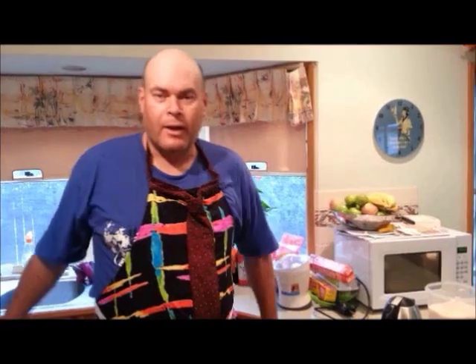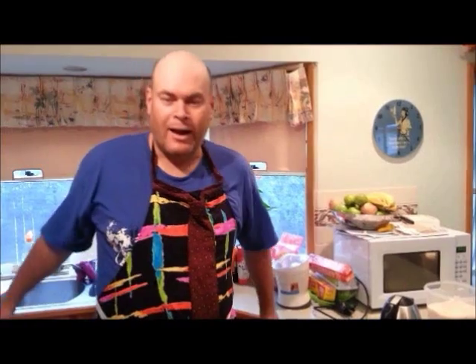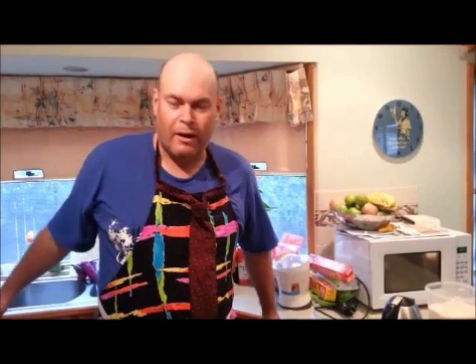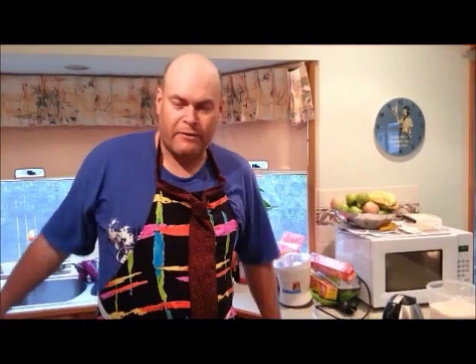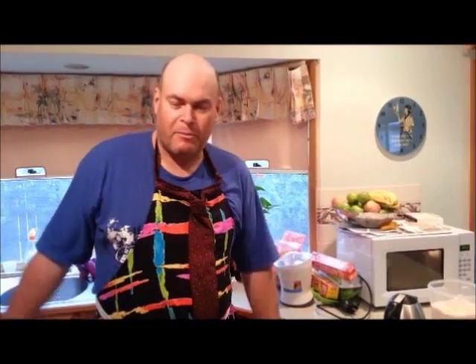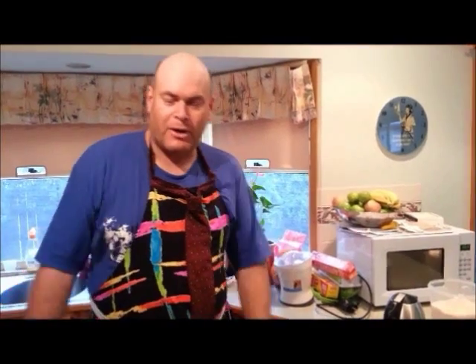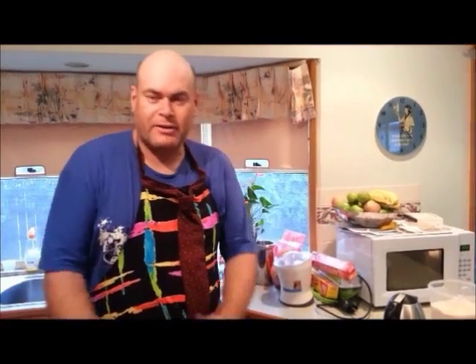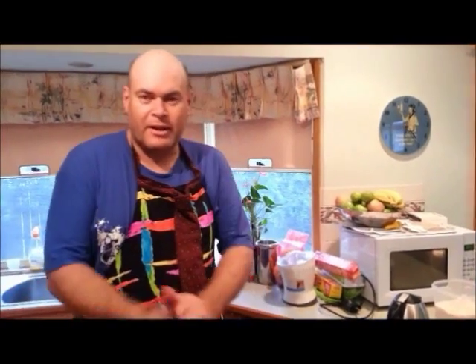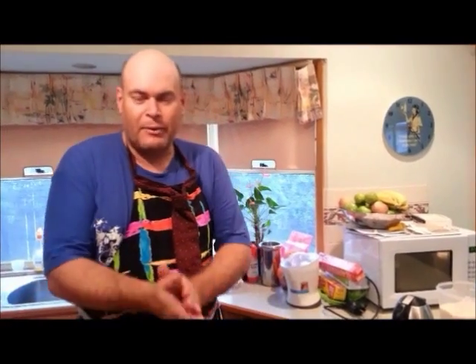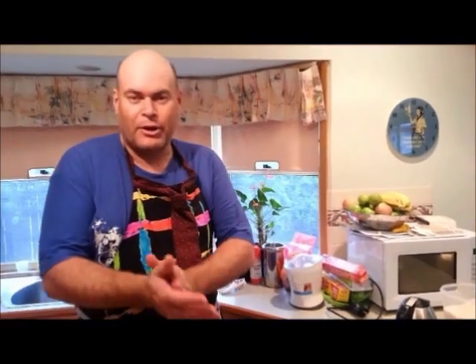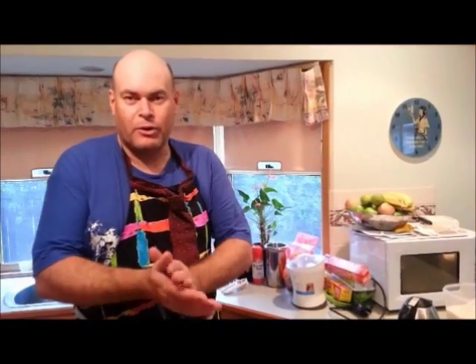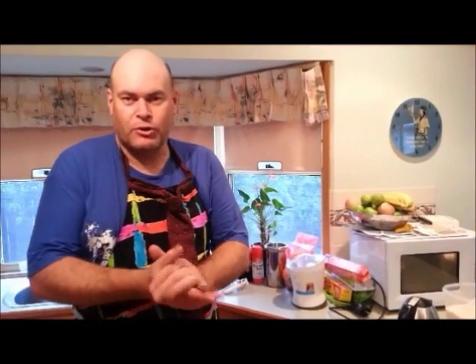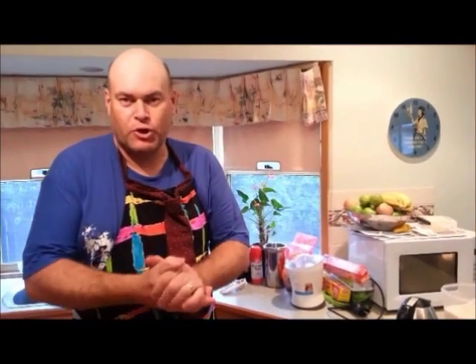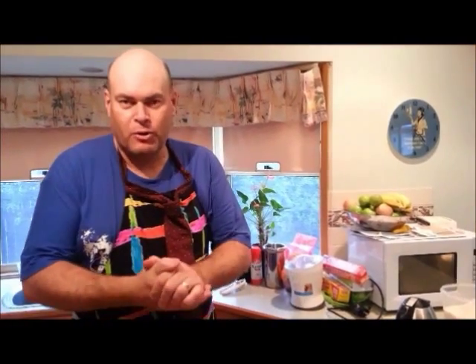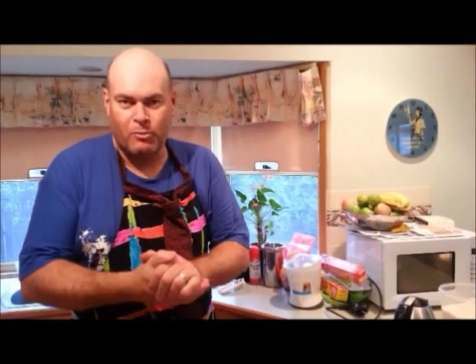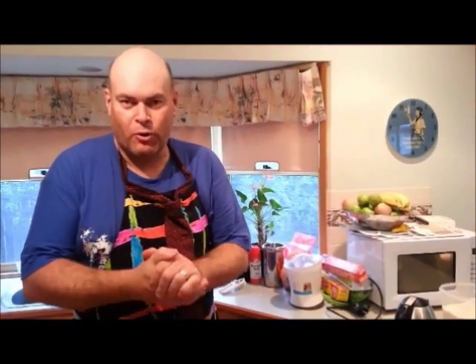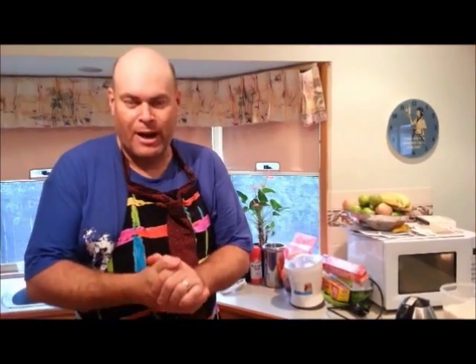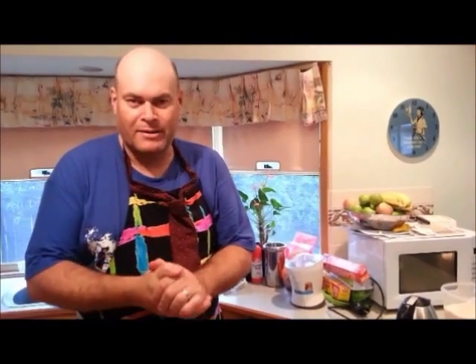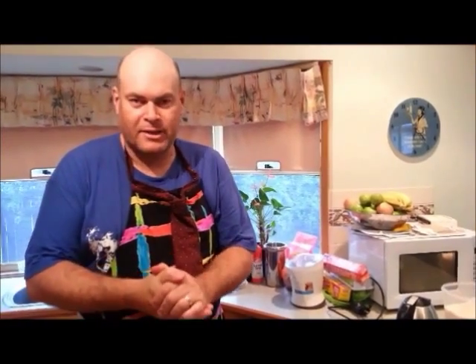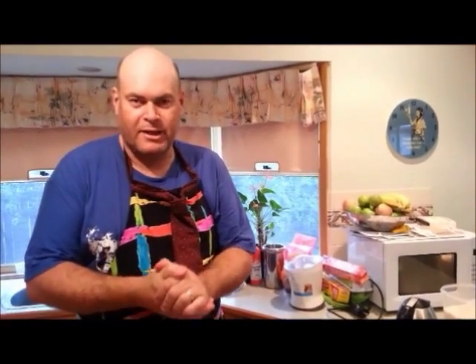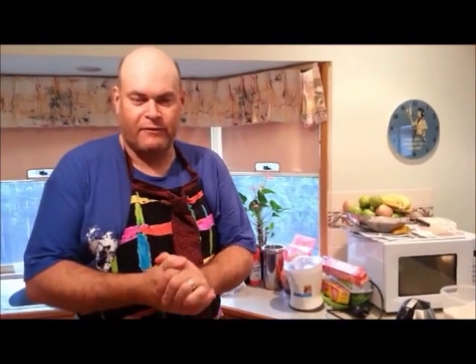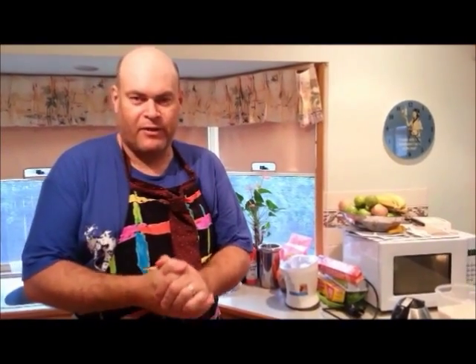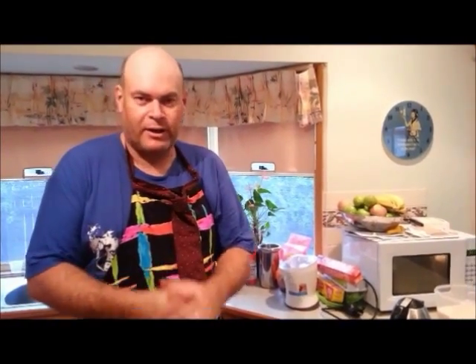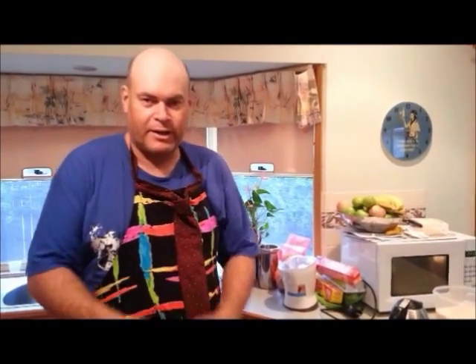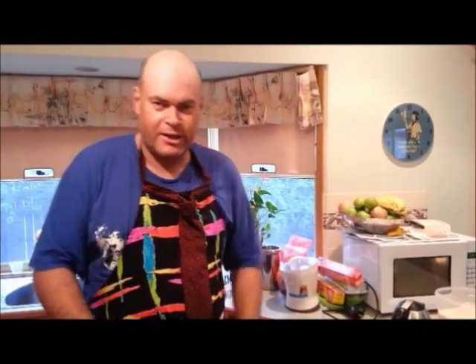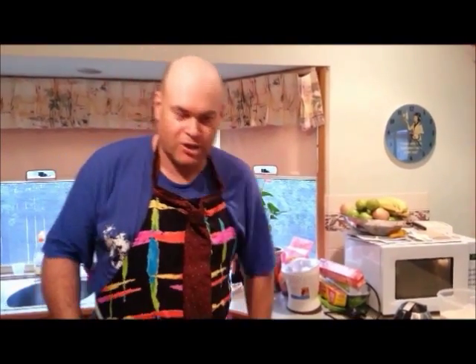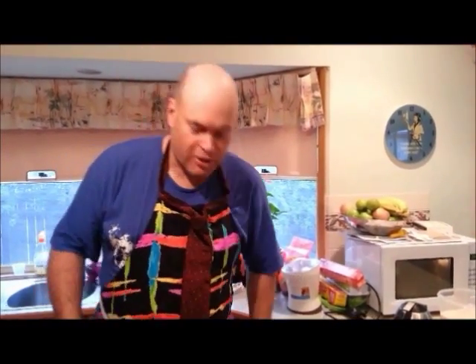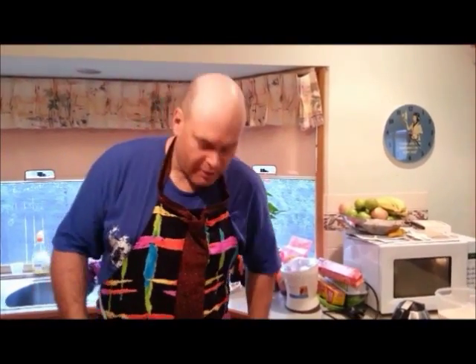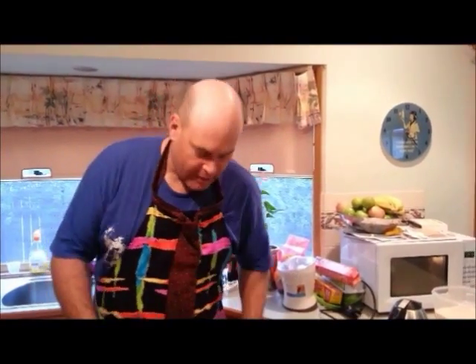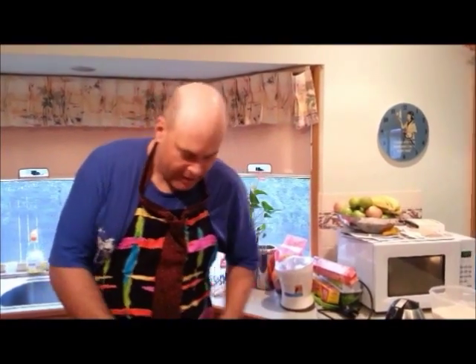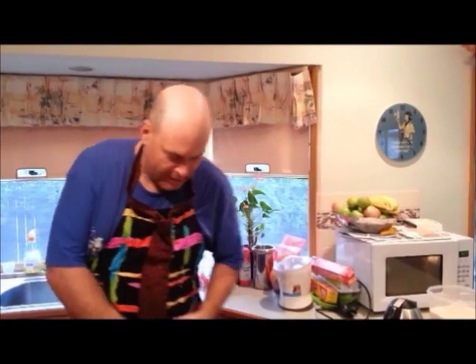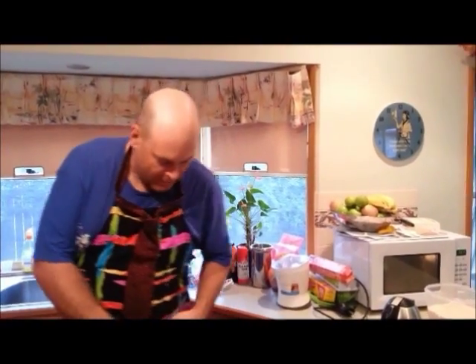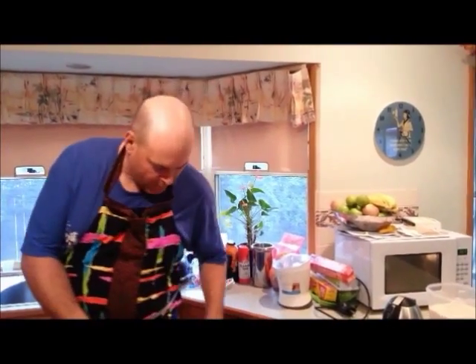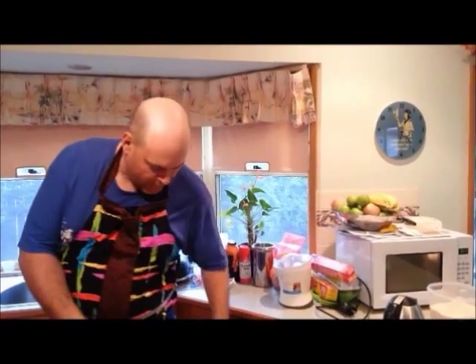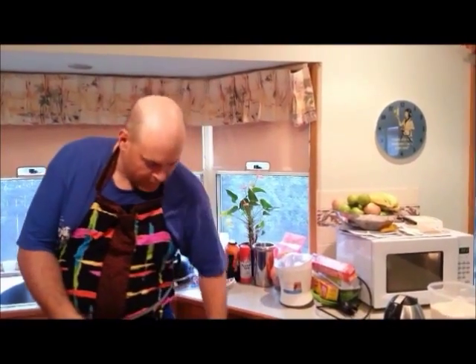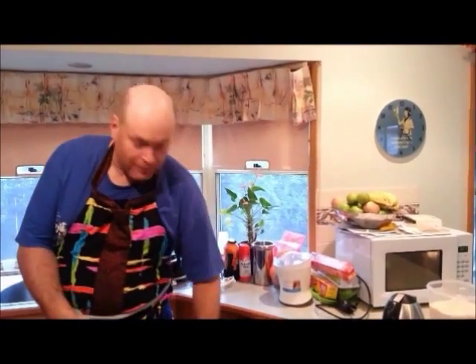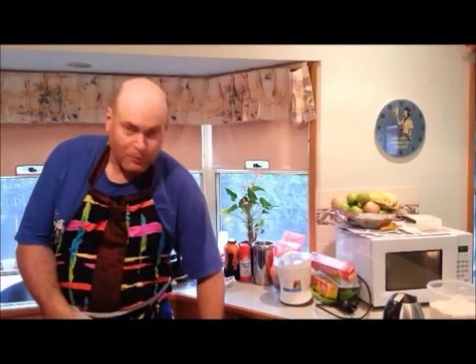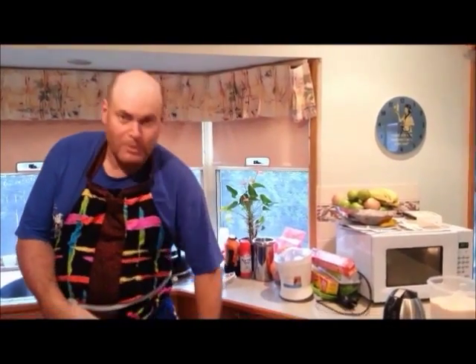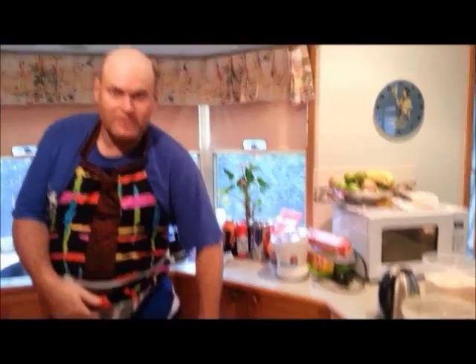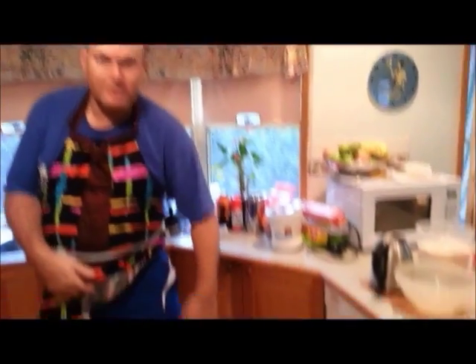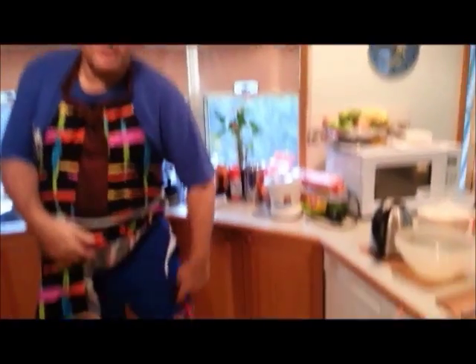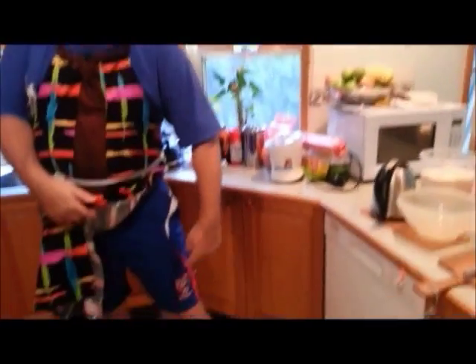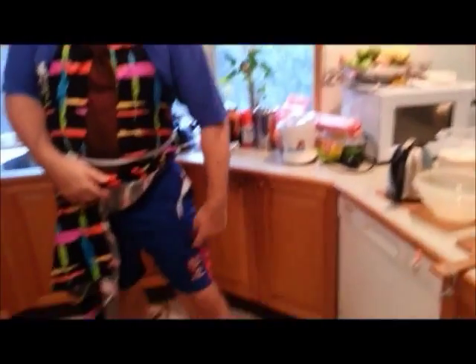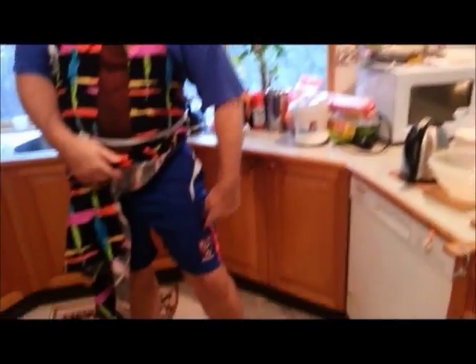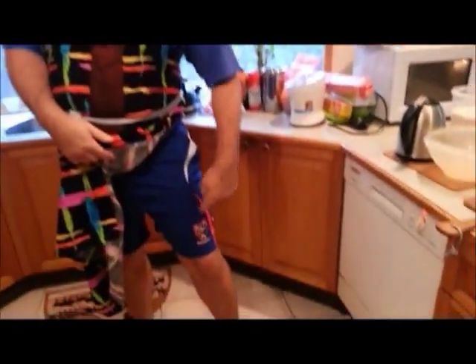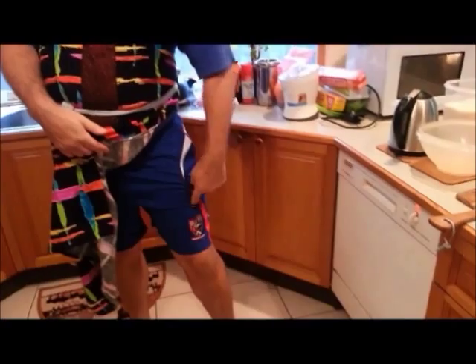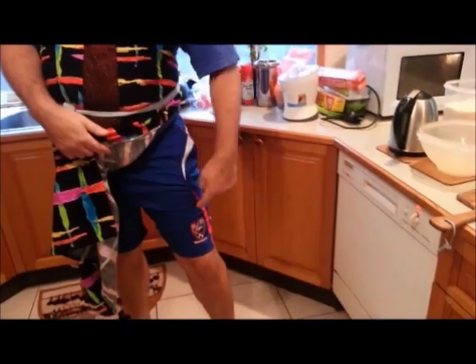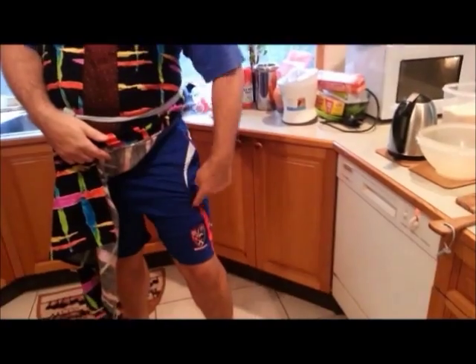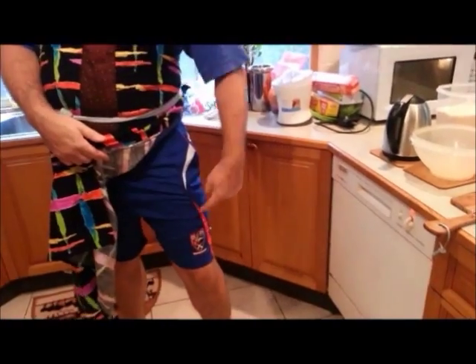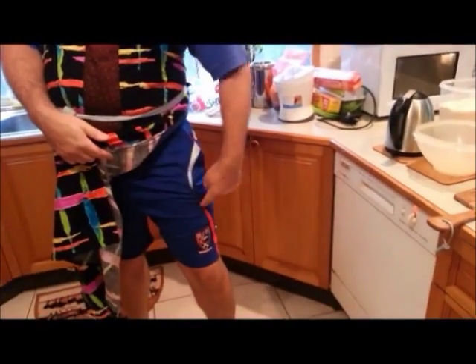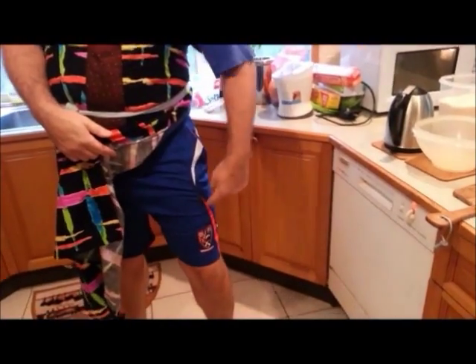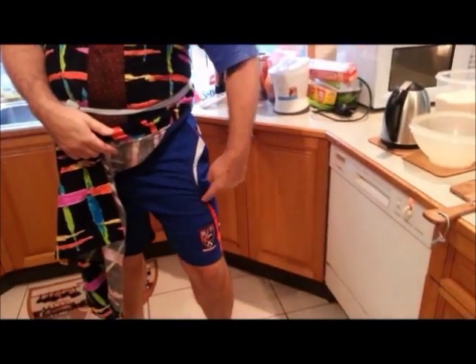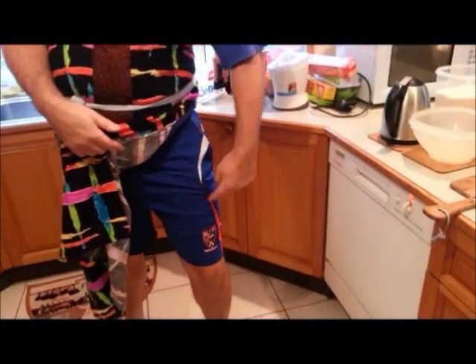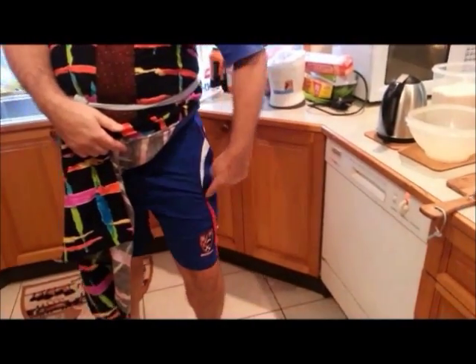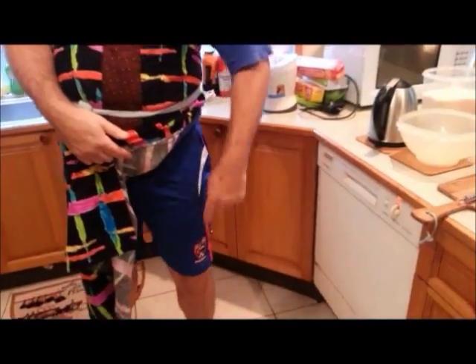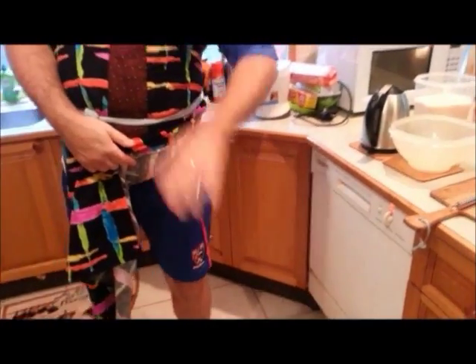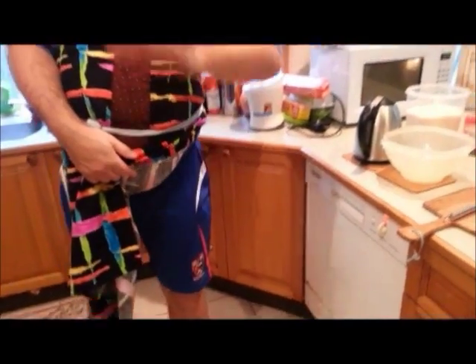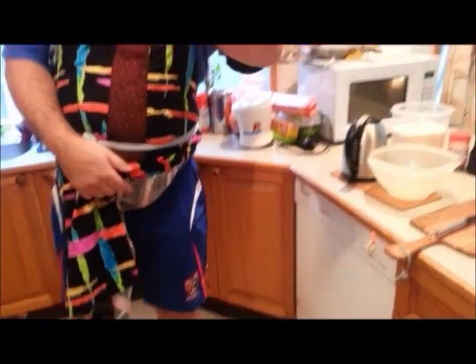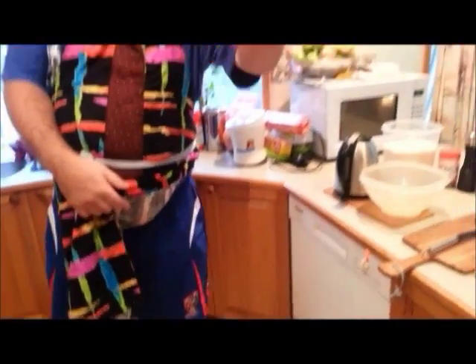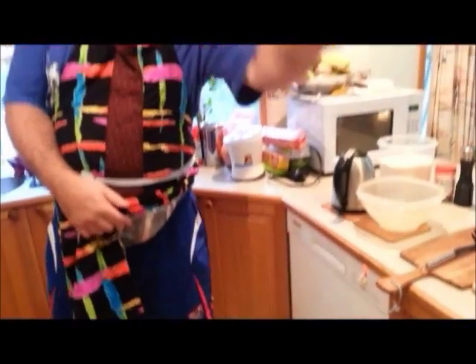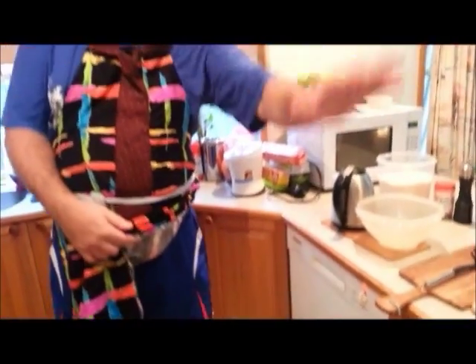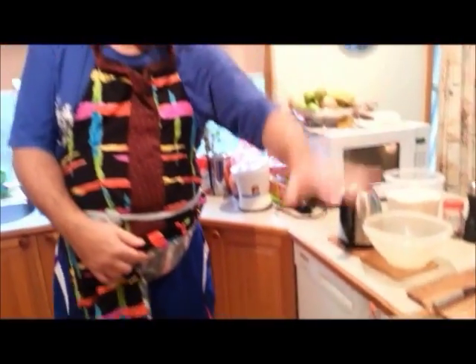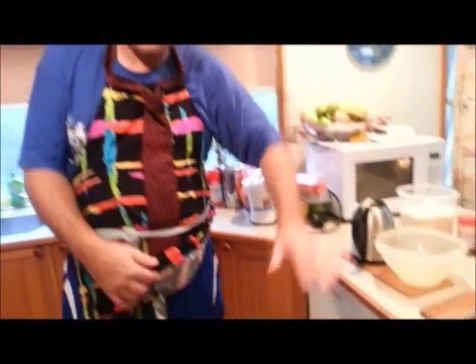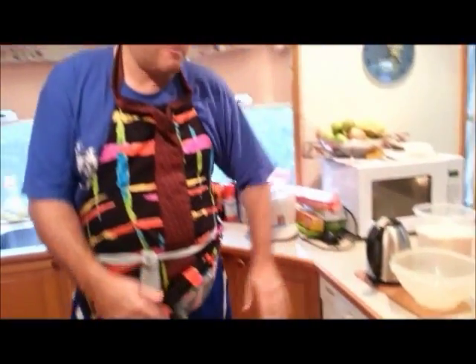Hello everybody, today we're going to do a Tuna Mornay — it's a kid-friendly dish. Western Zone Shorts, very proud of where I come from. Hello everybody at home.